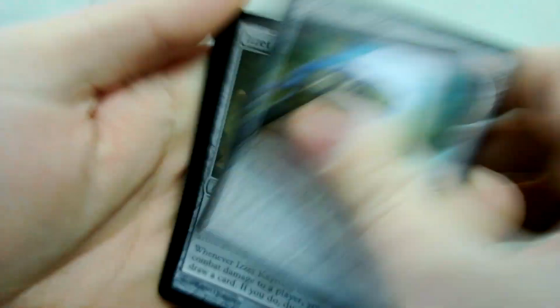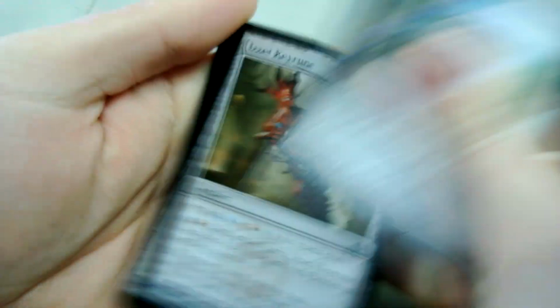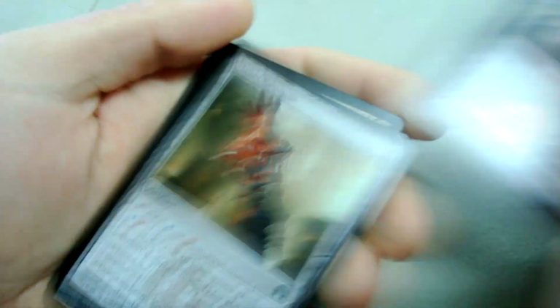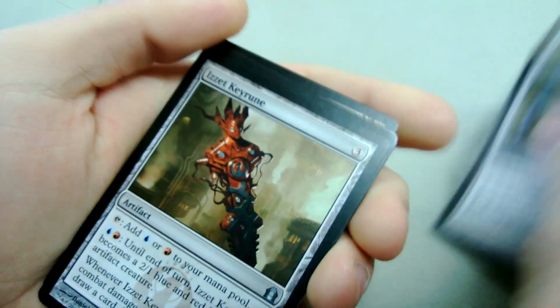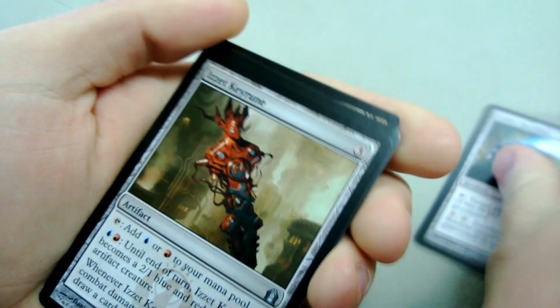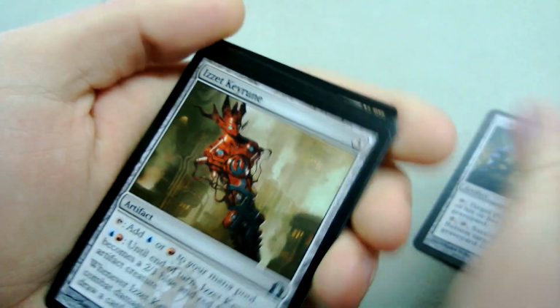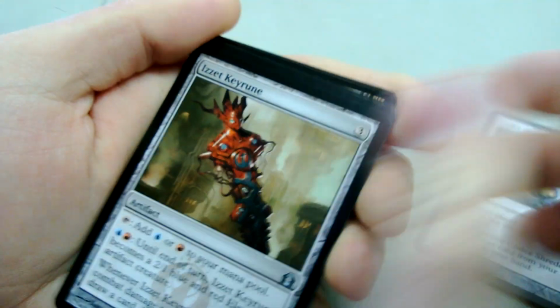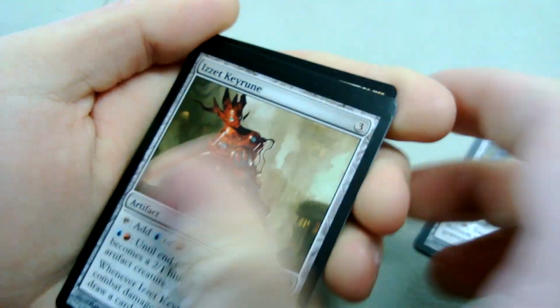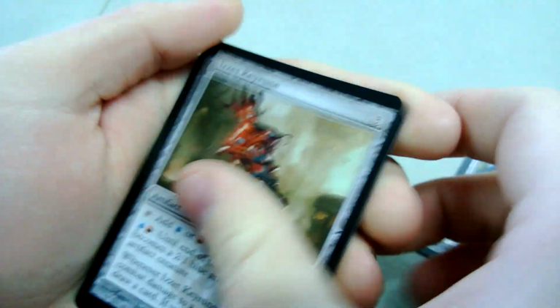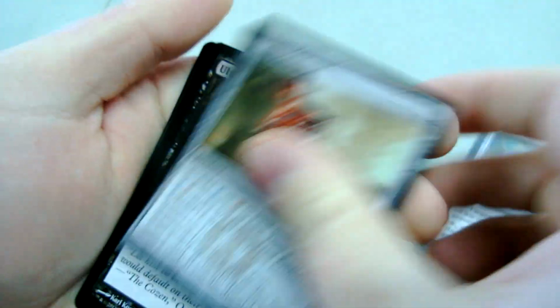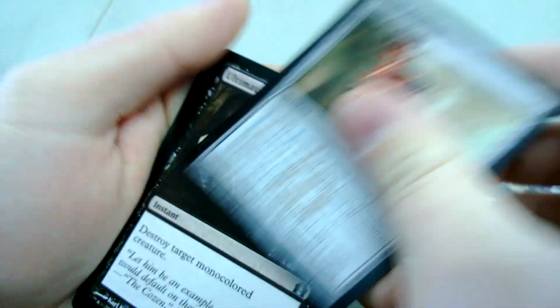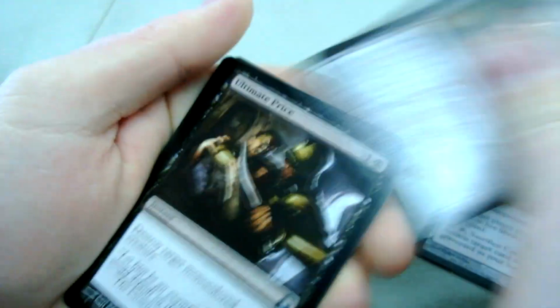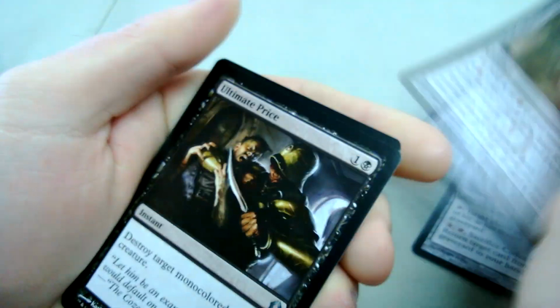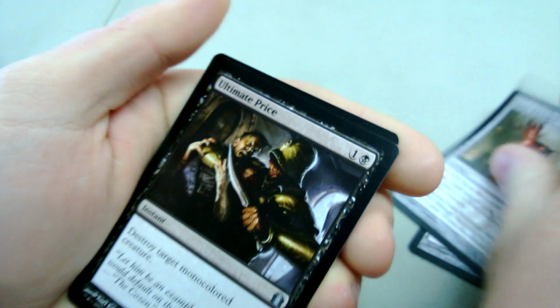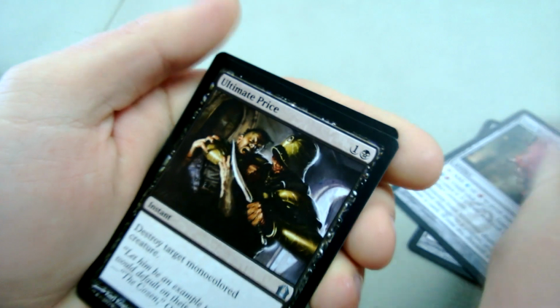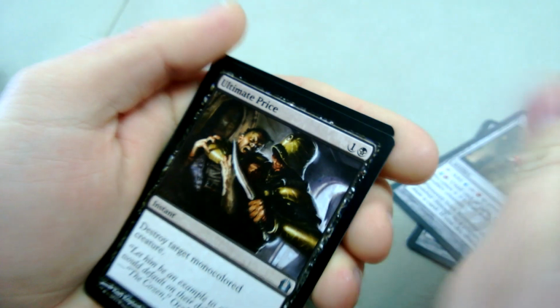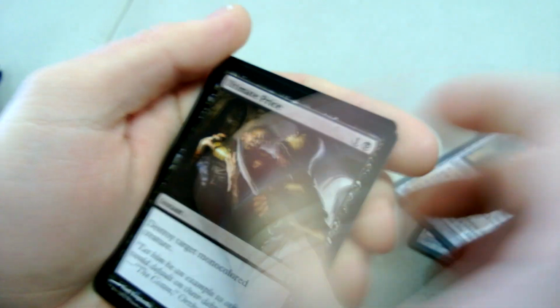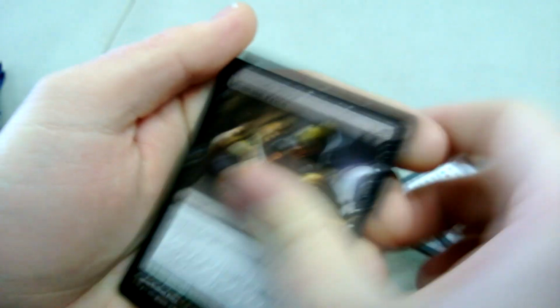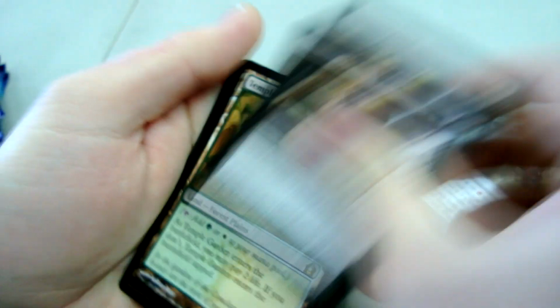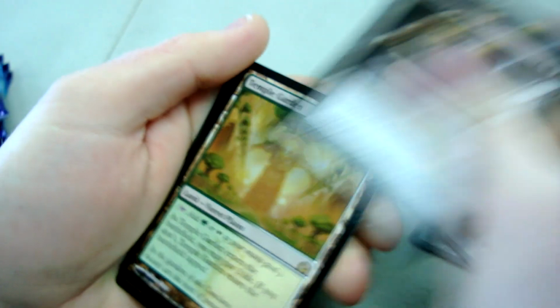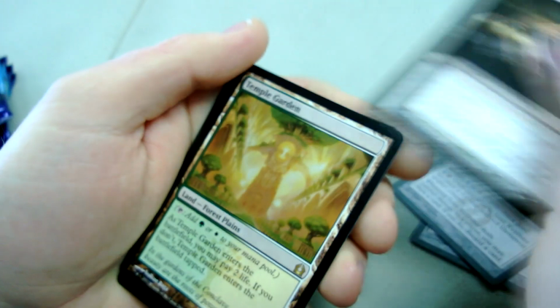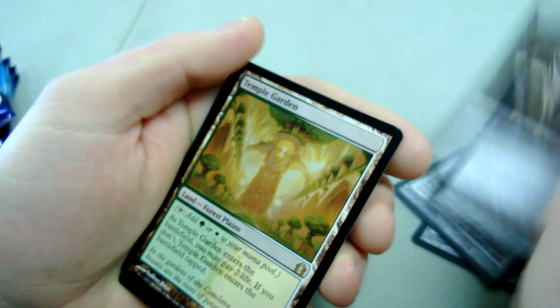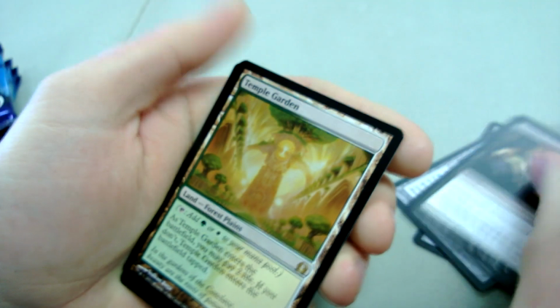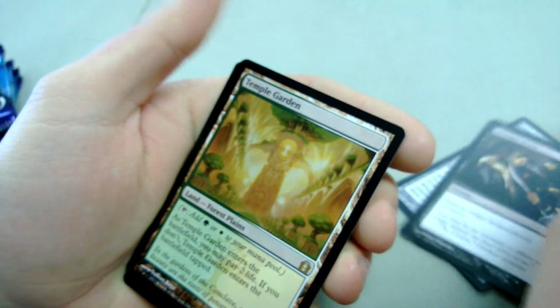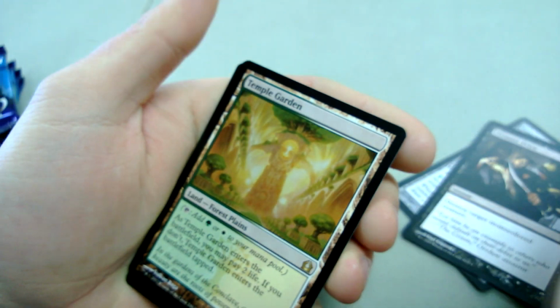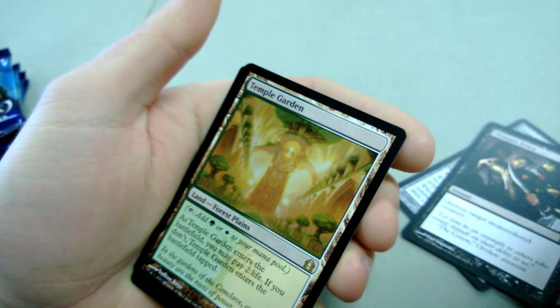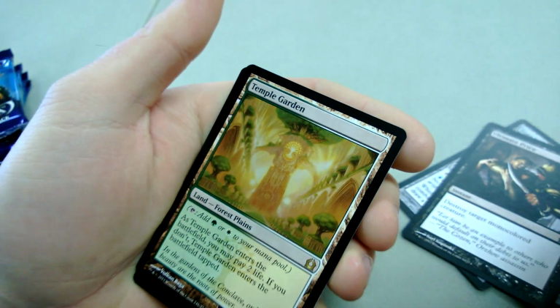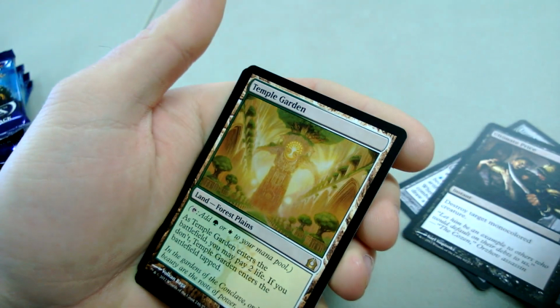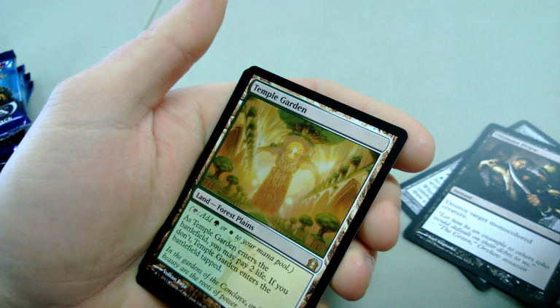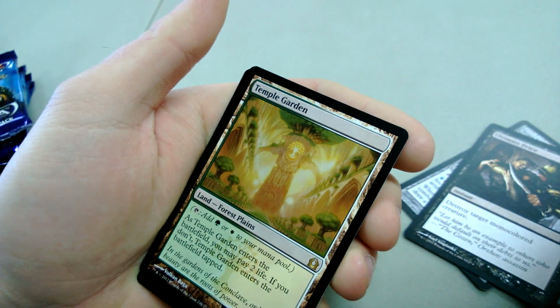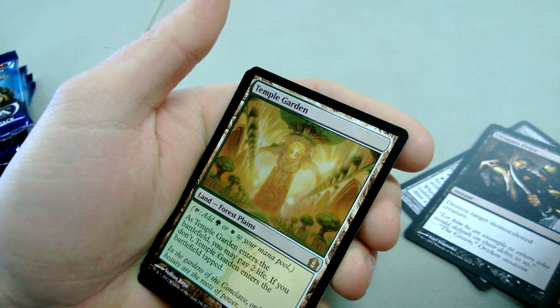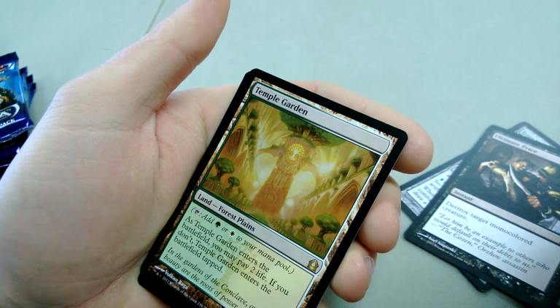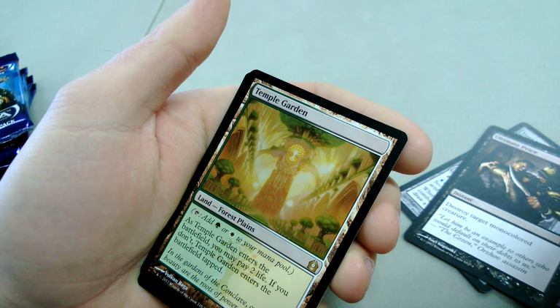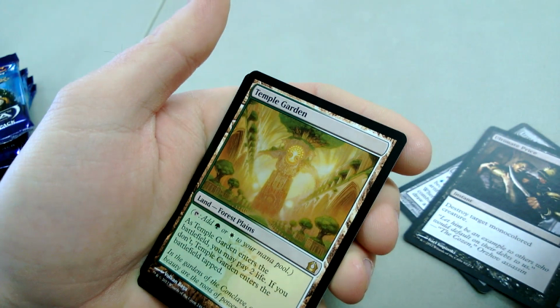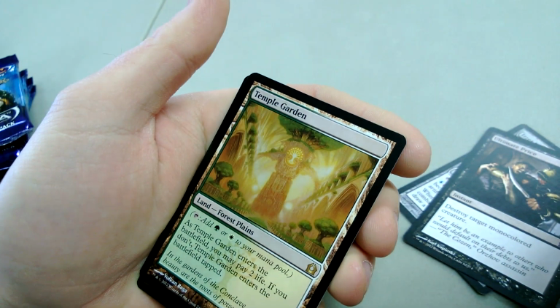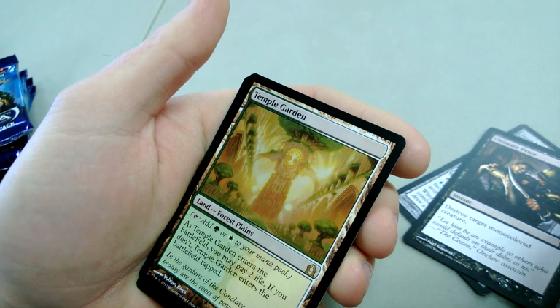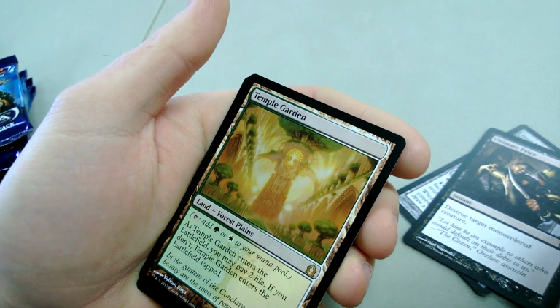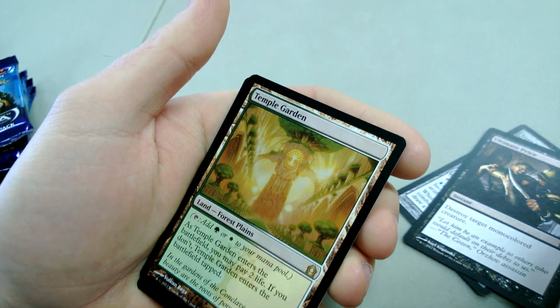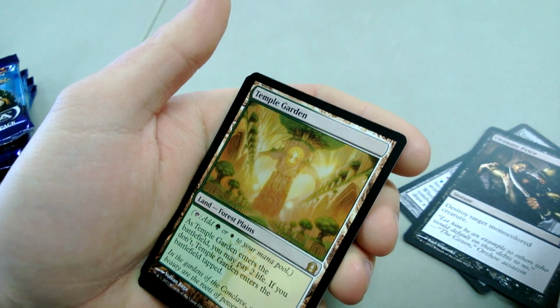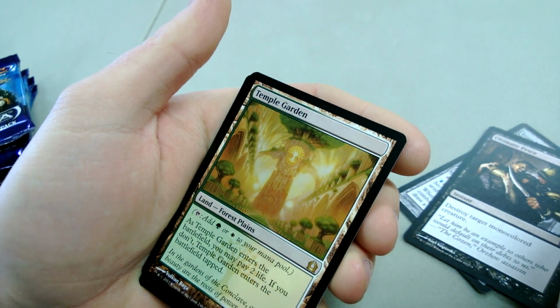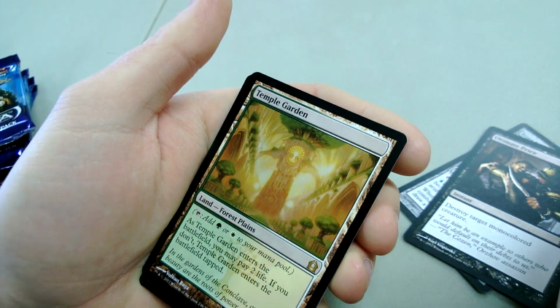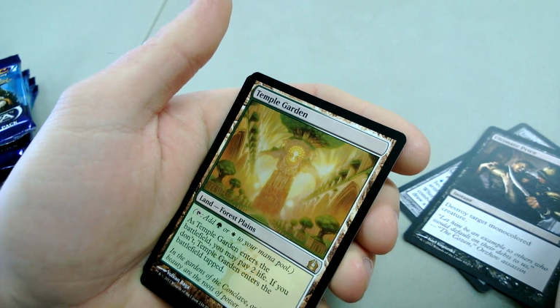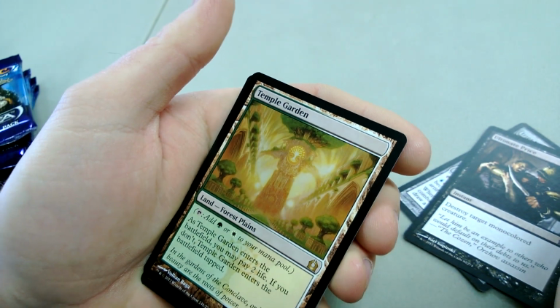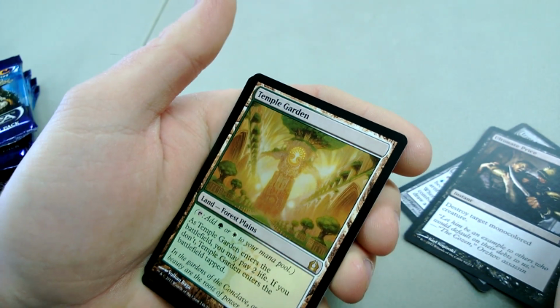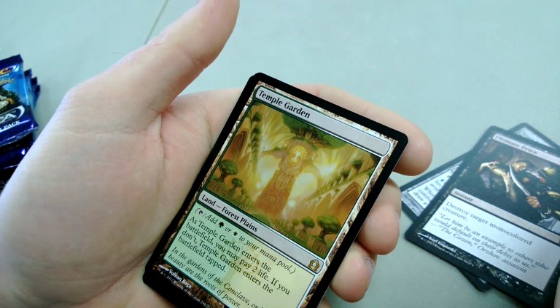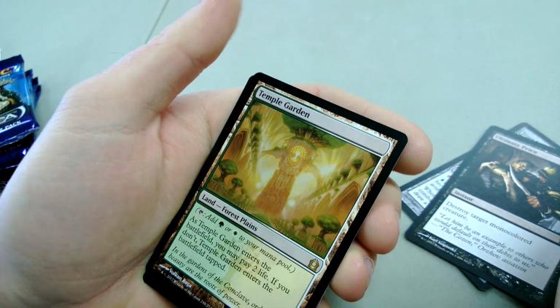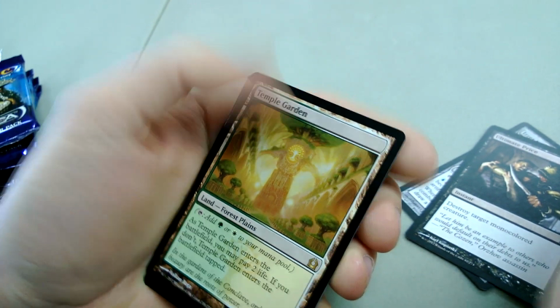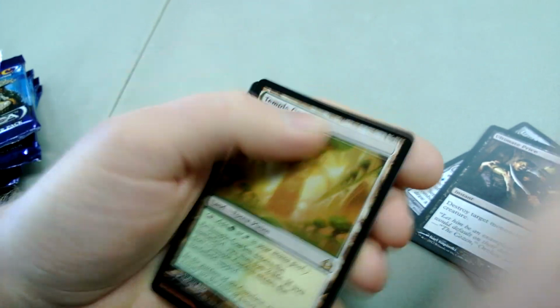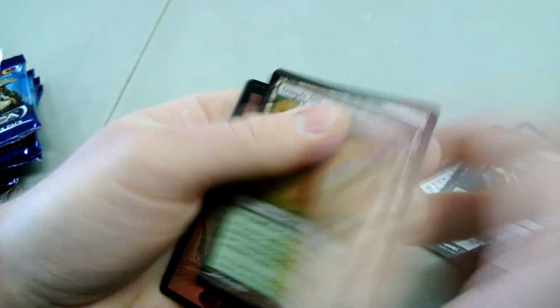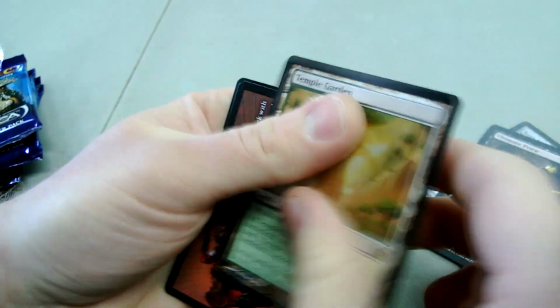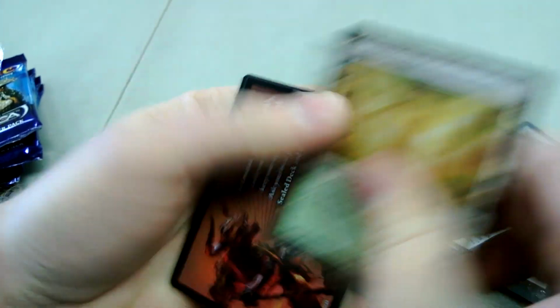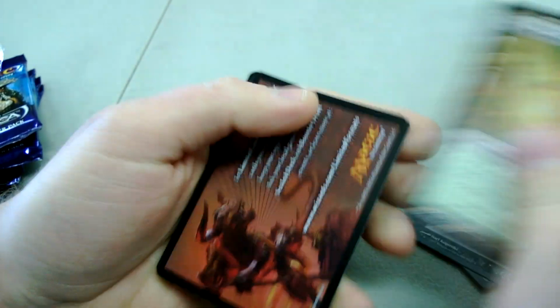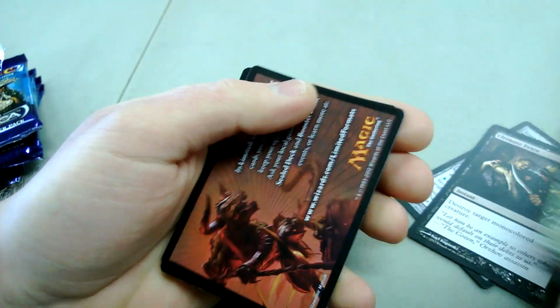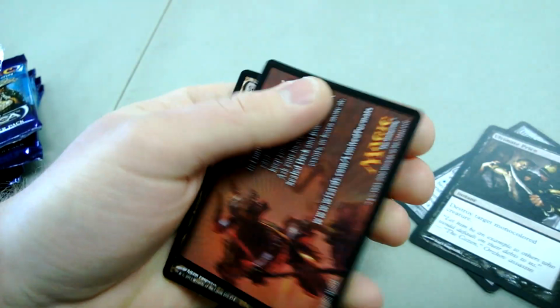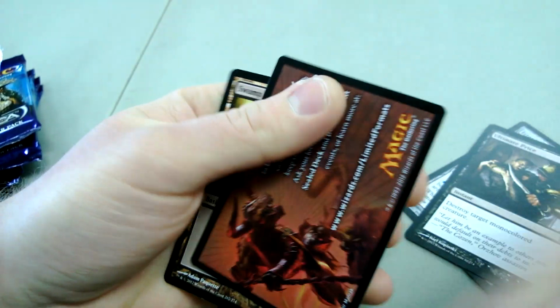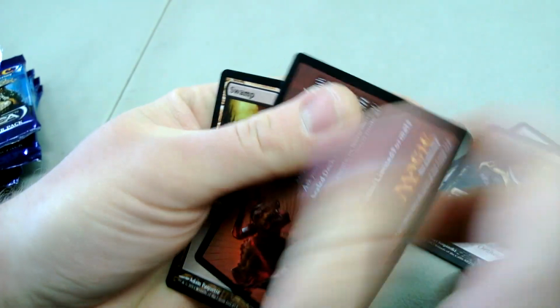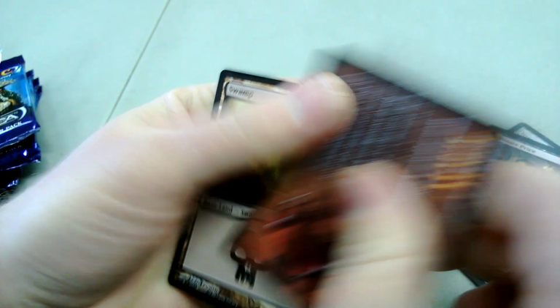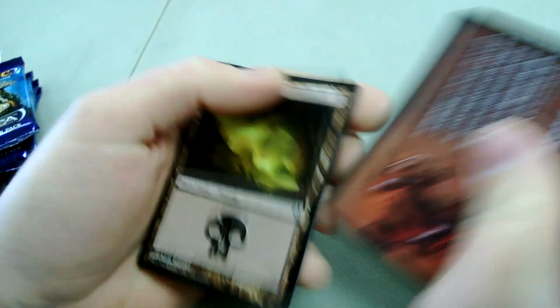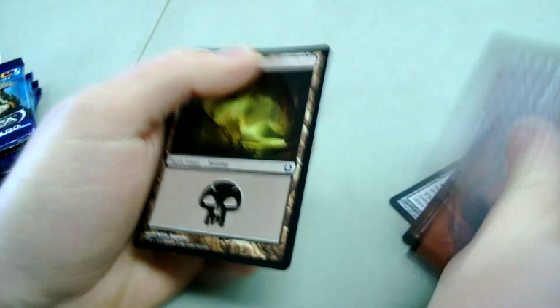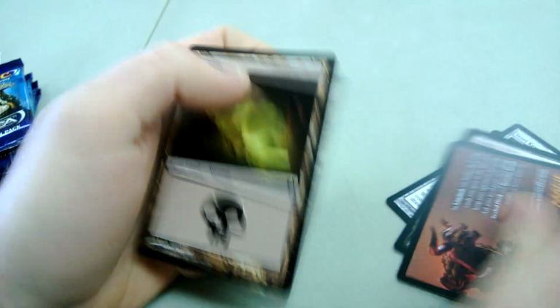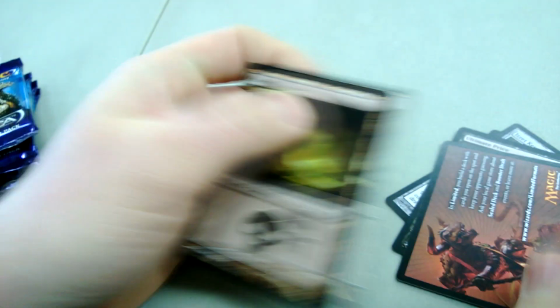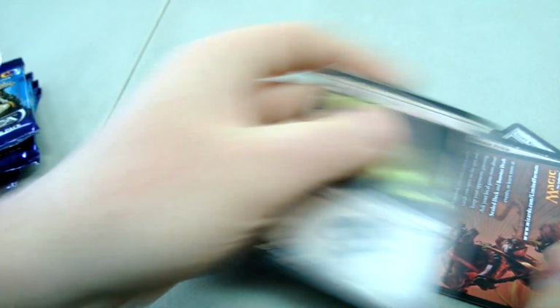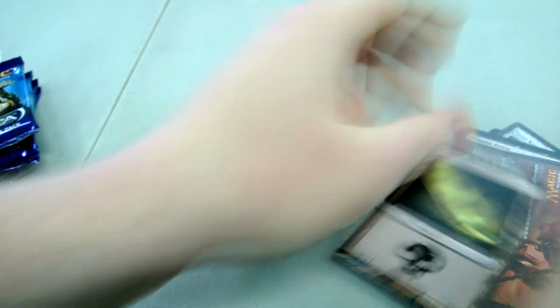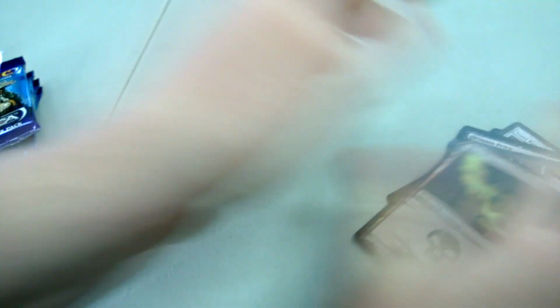Codex Shredder, Key Rune, Ultimate Price, and Temple Garden — eh, that's pretty good.